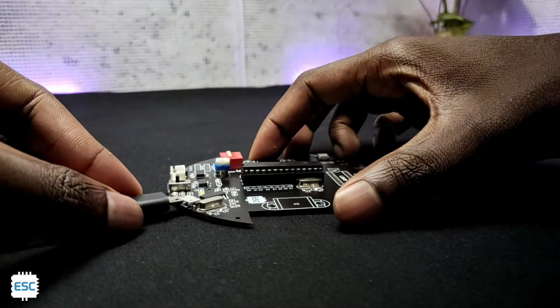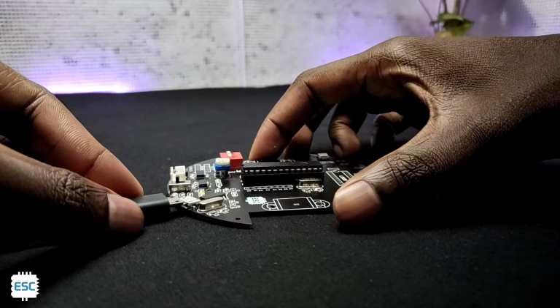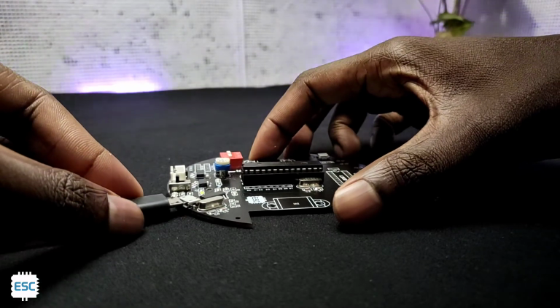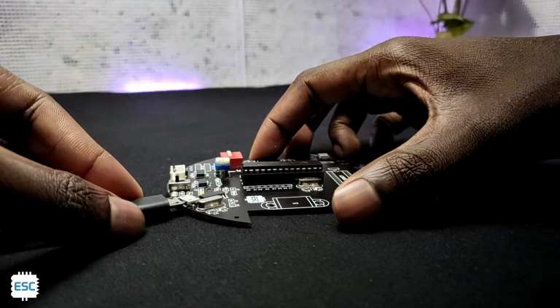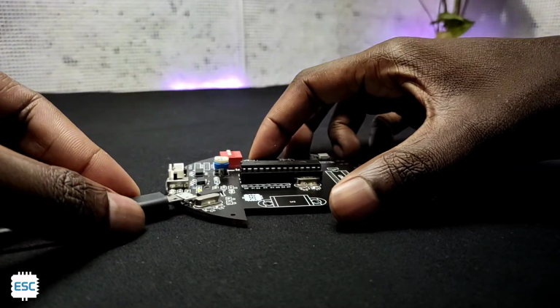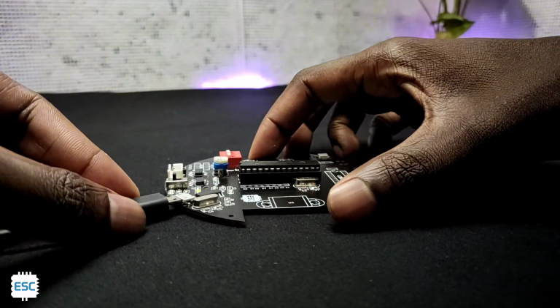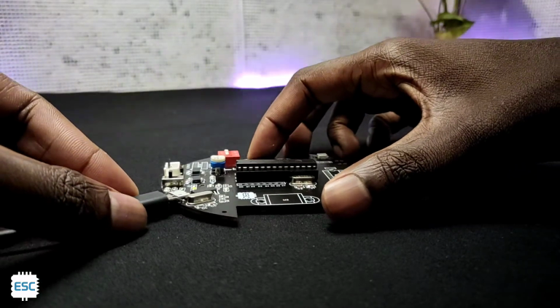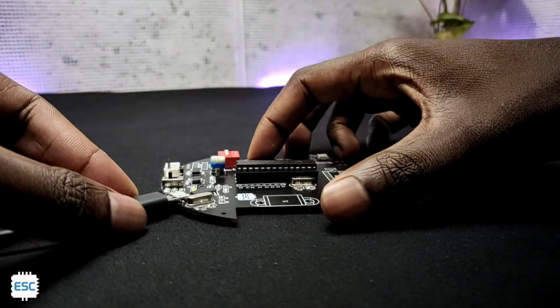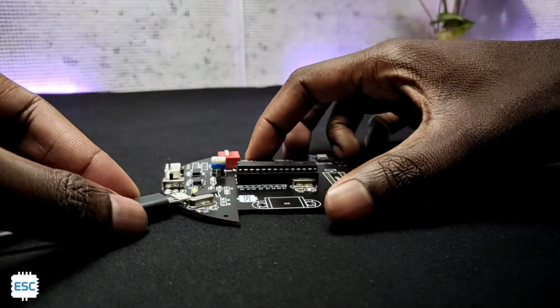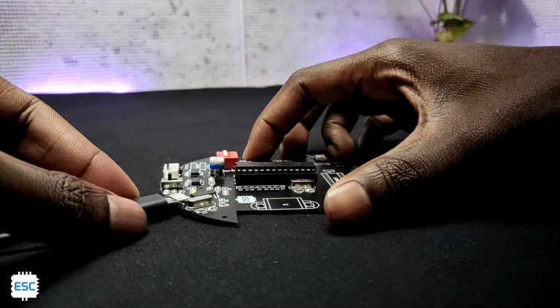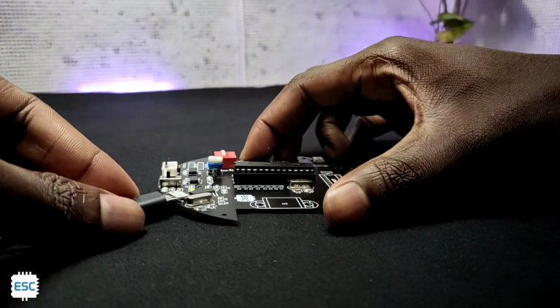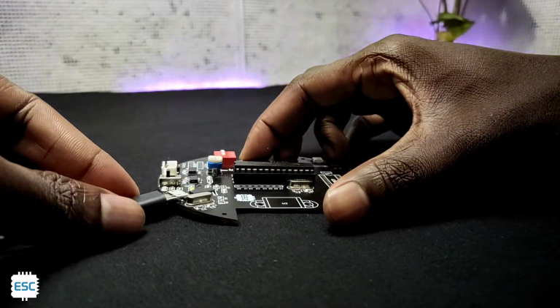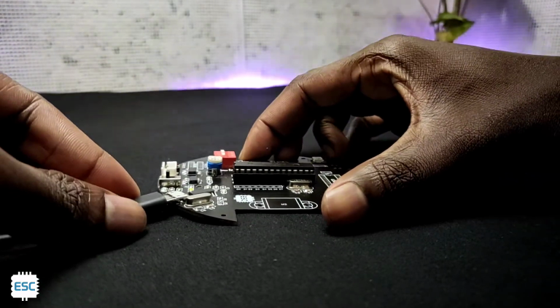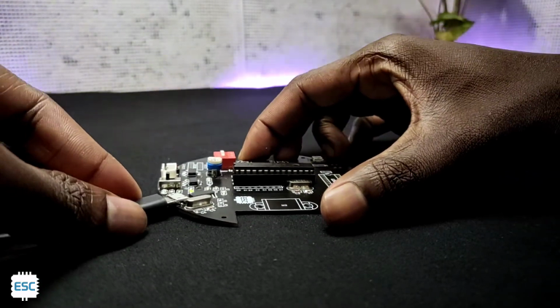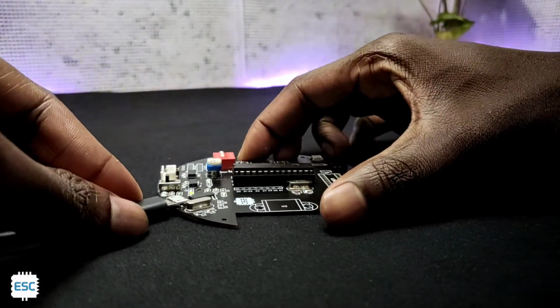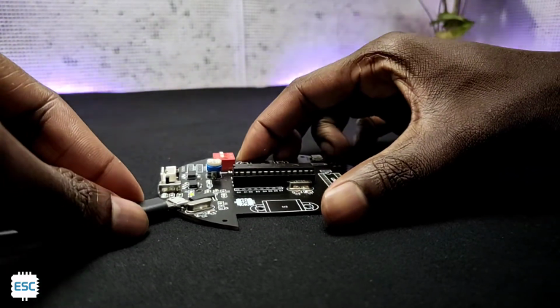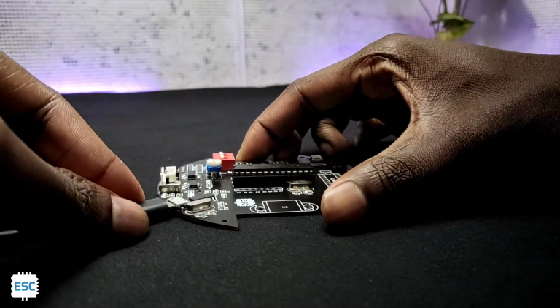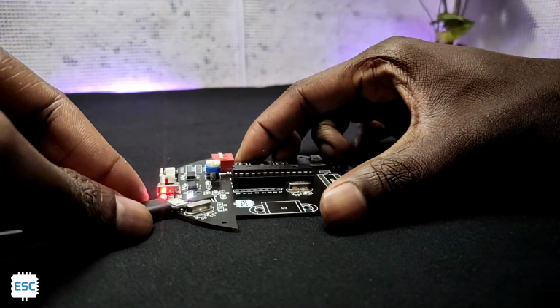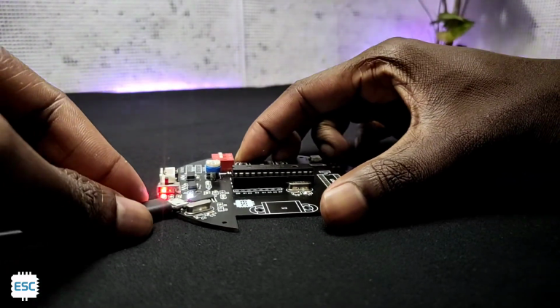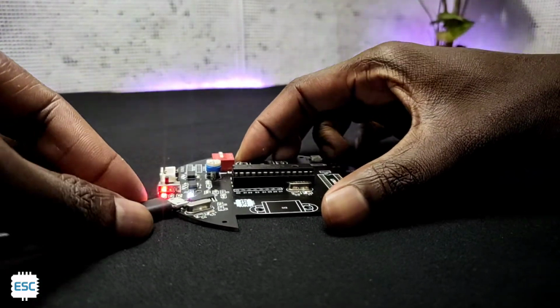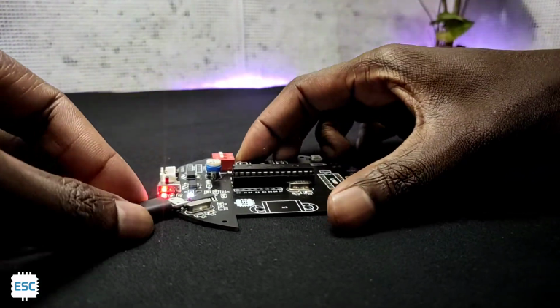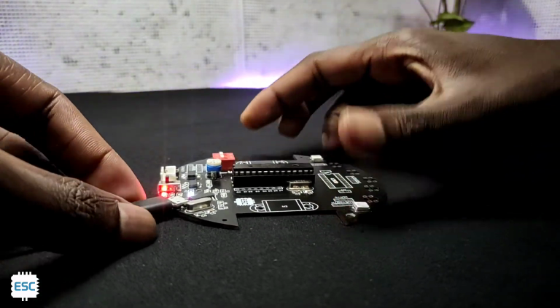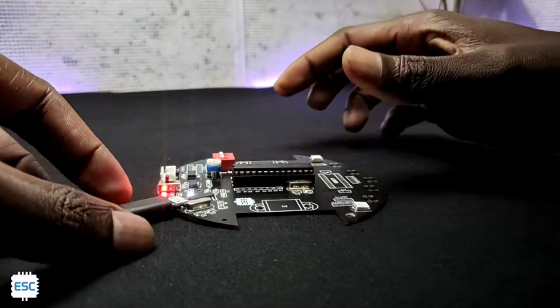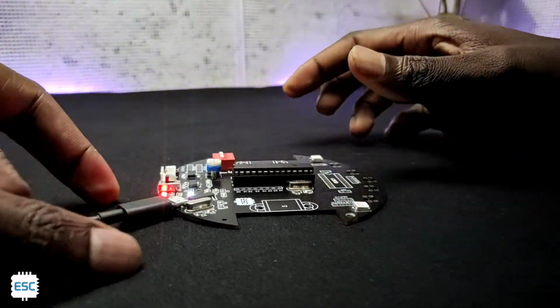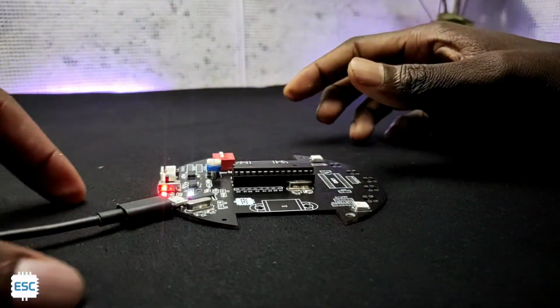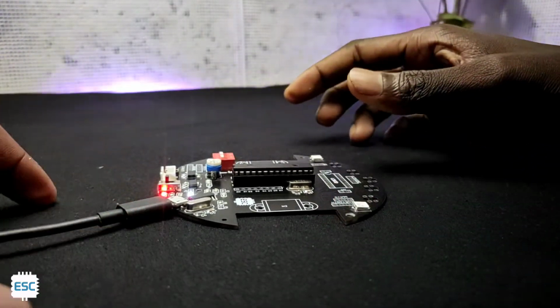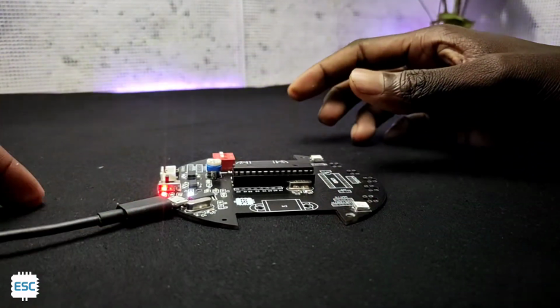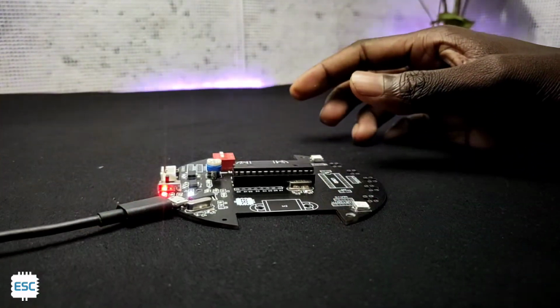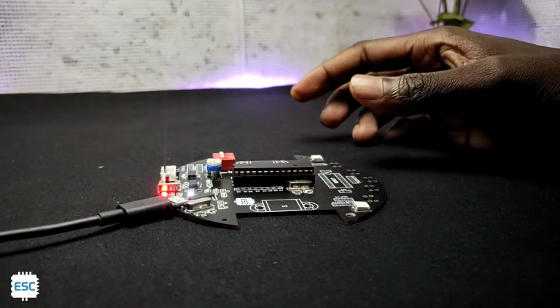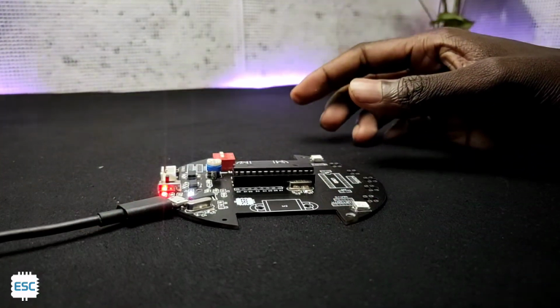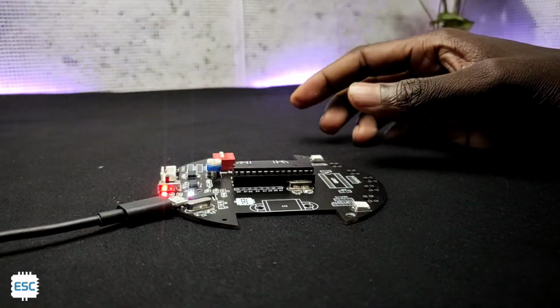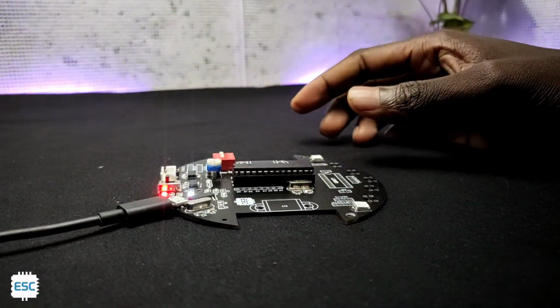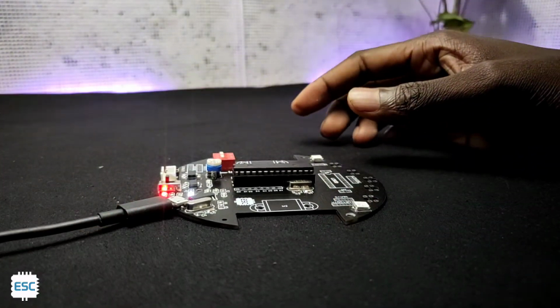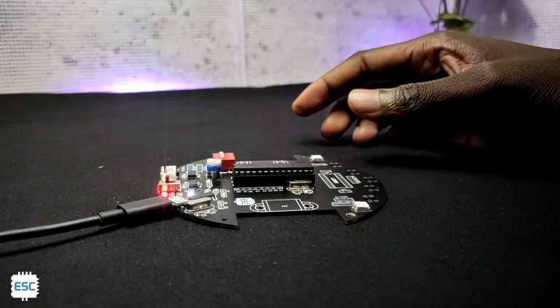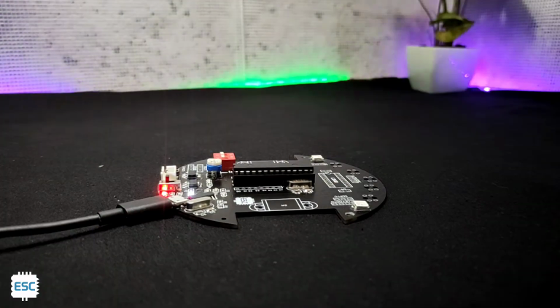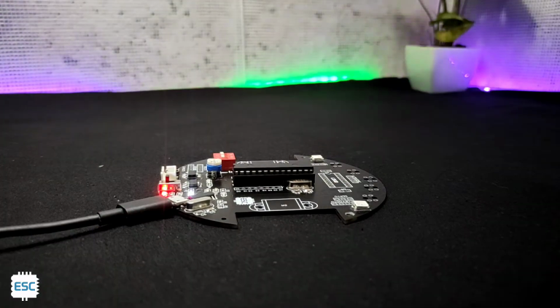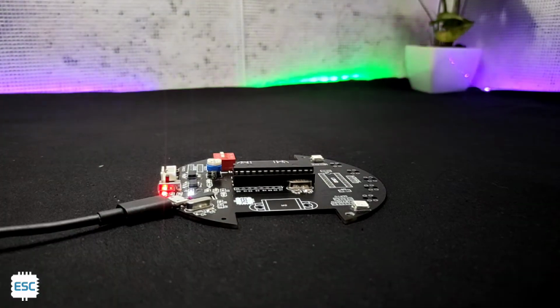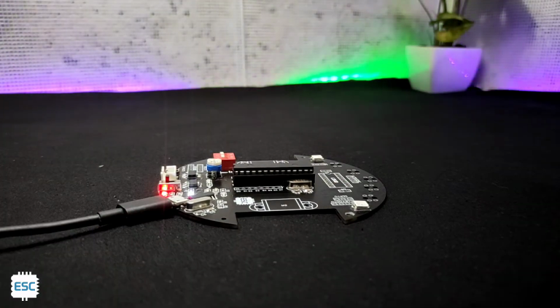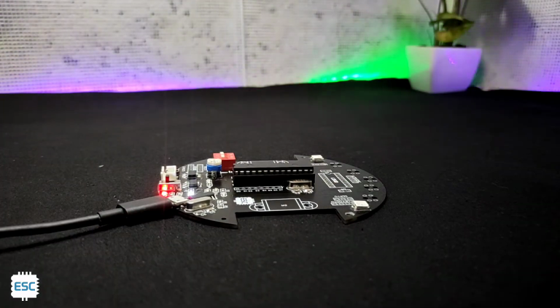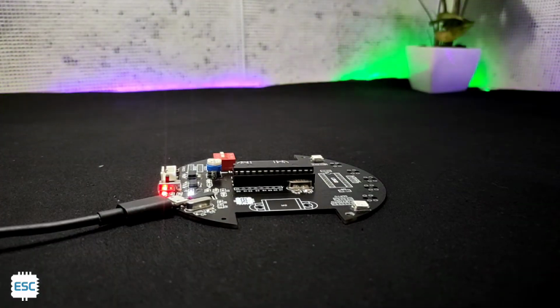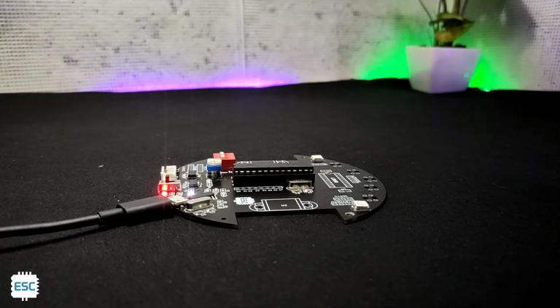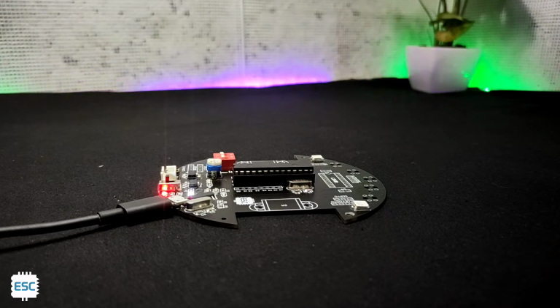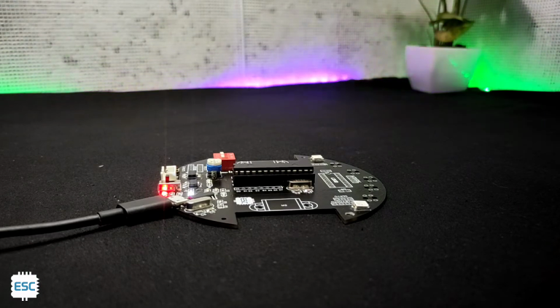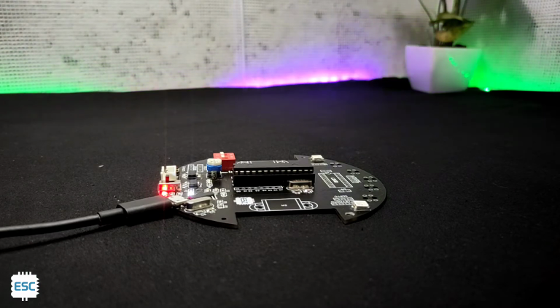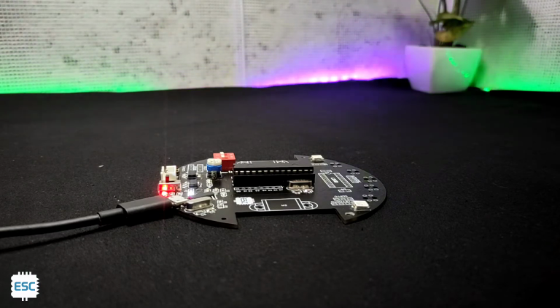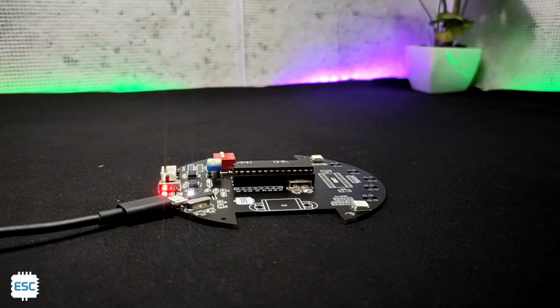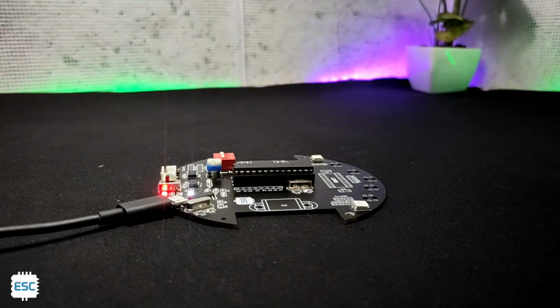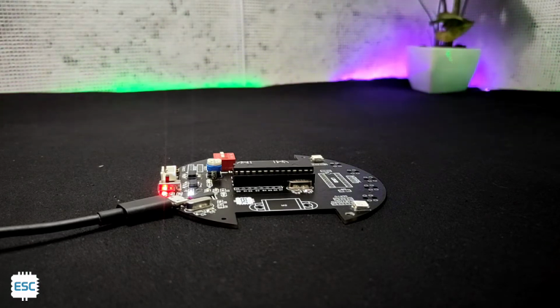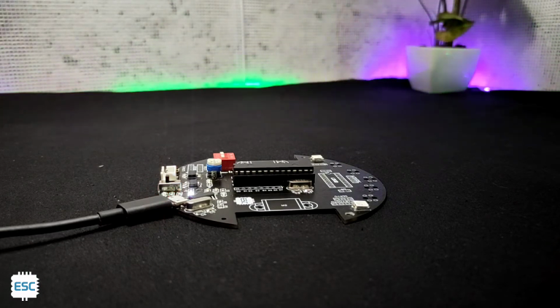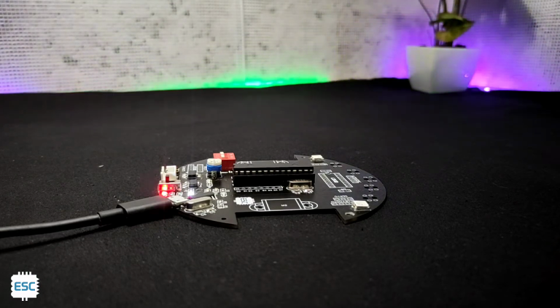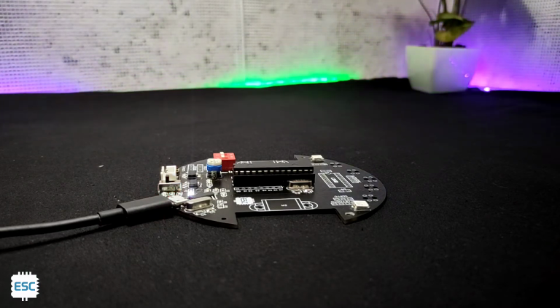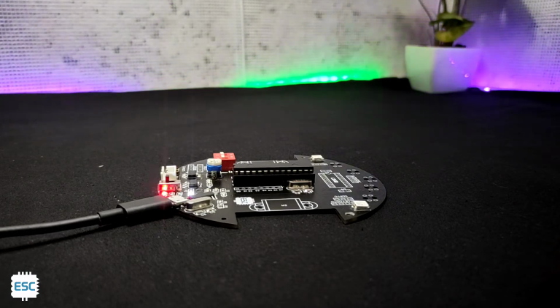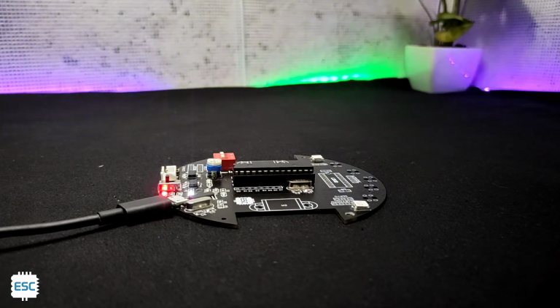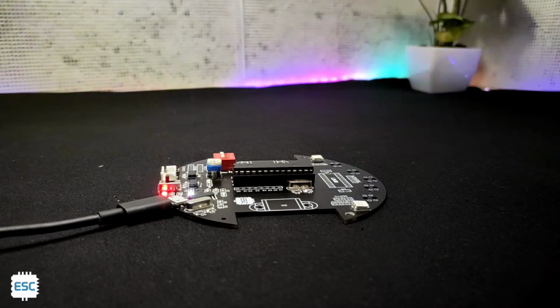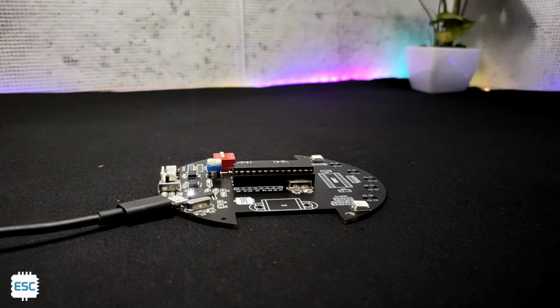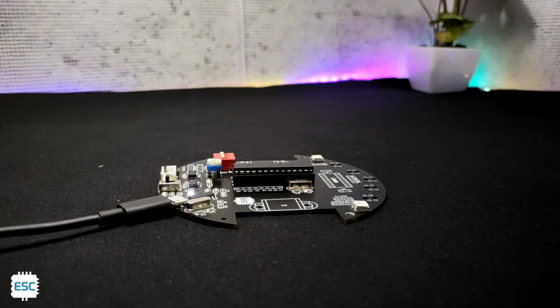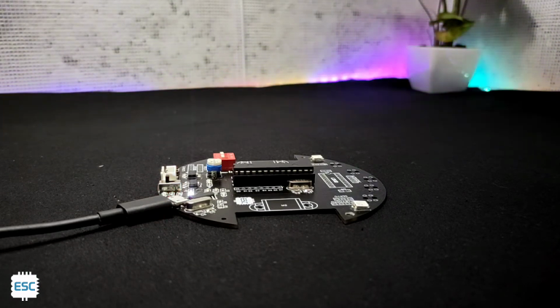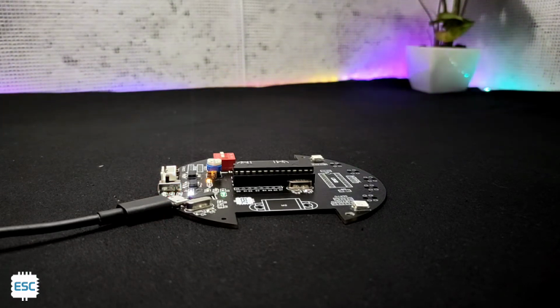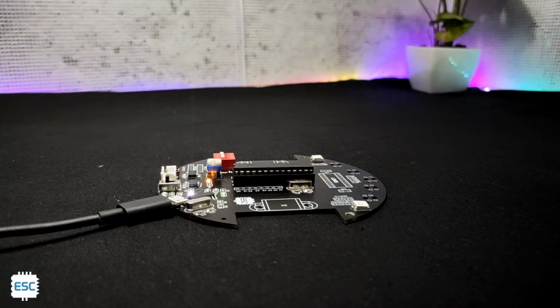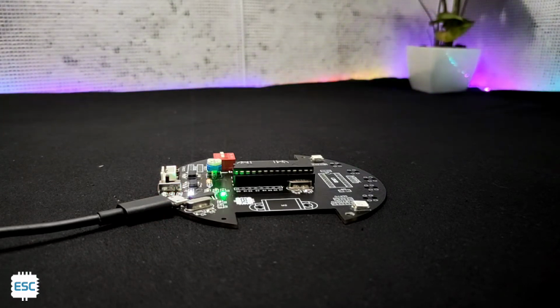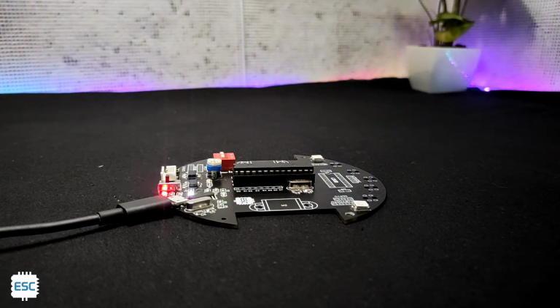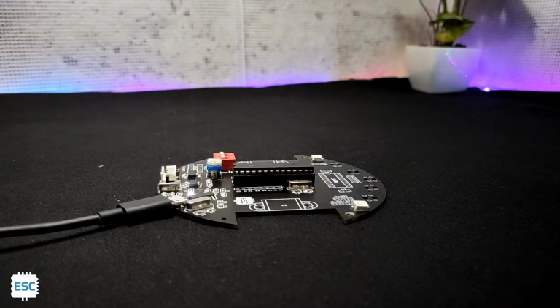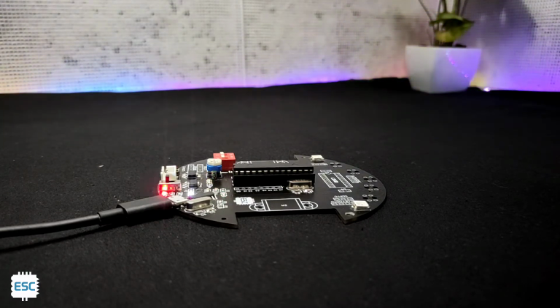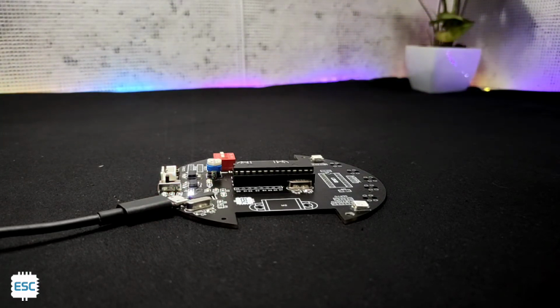I connected the USB cable to the Arduino board, then uploaded the basic Blink code, and you can see it working.